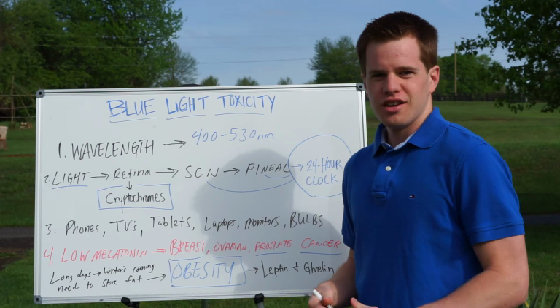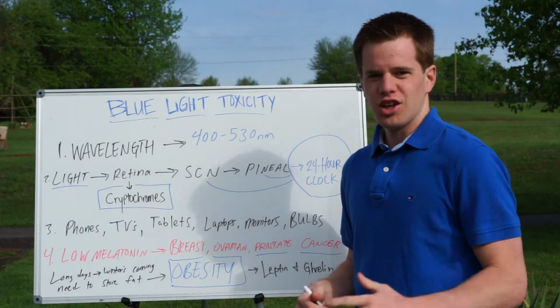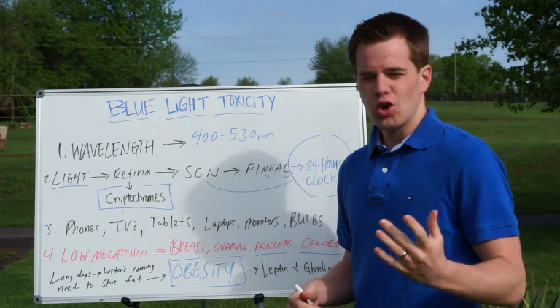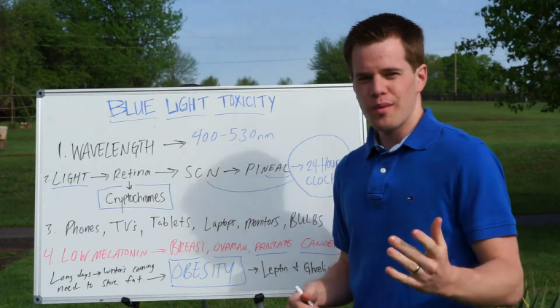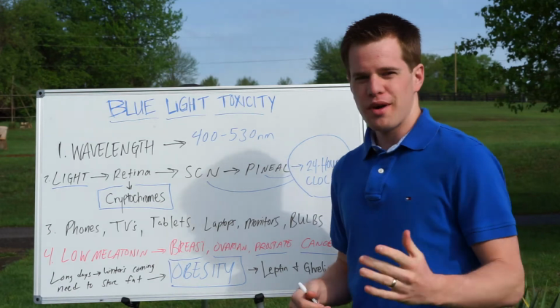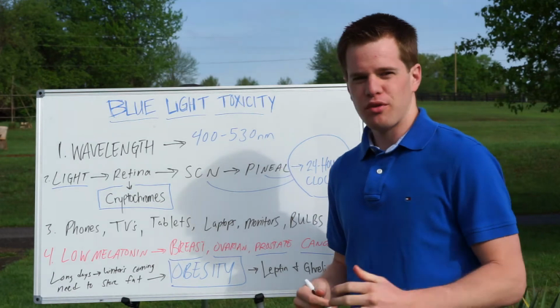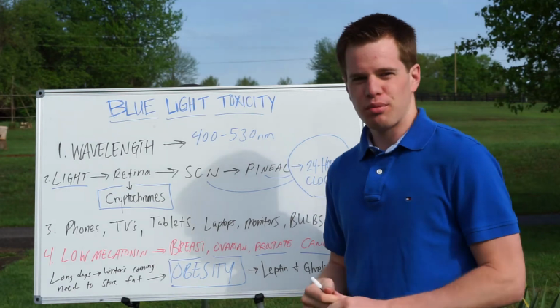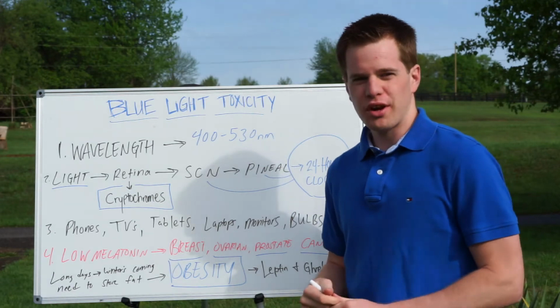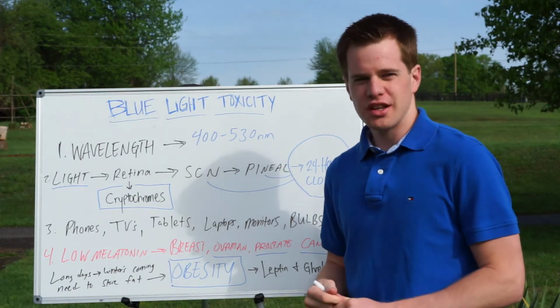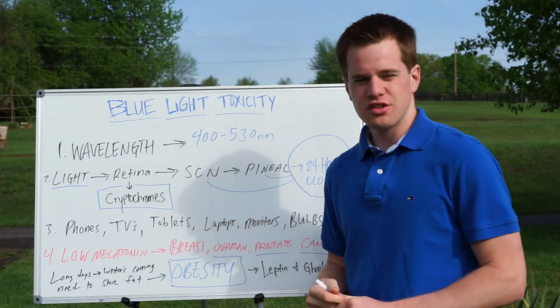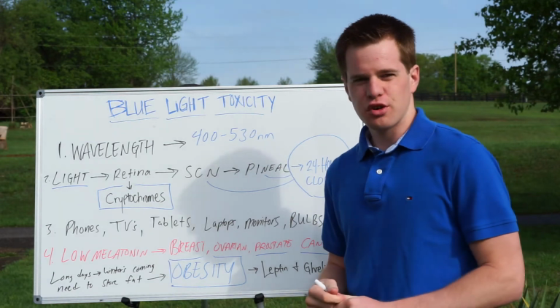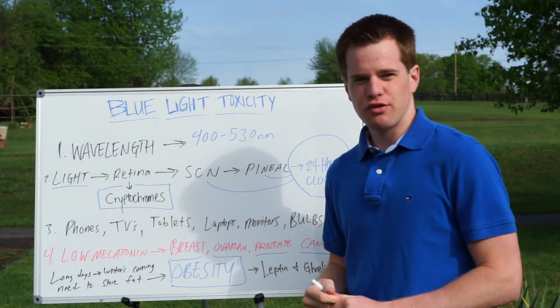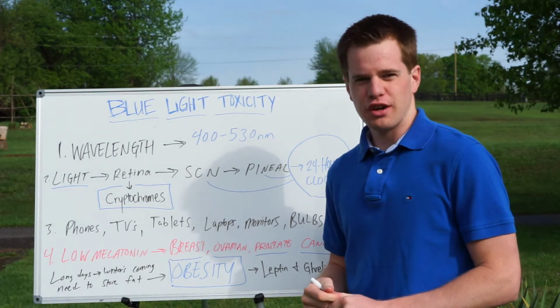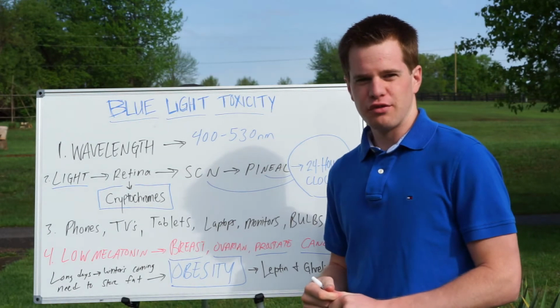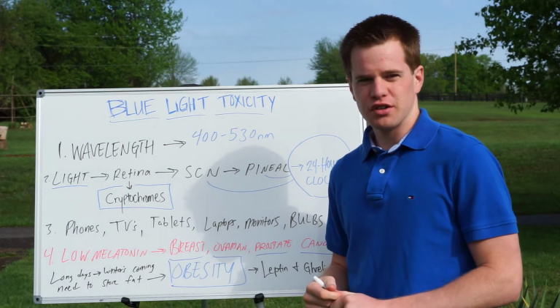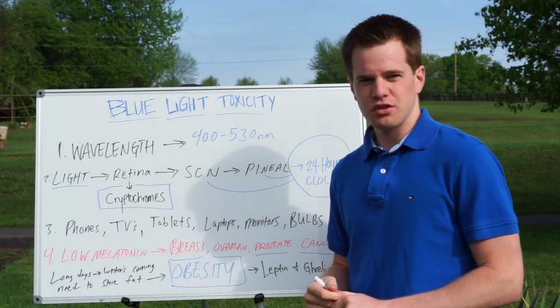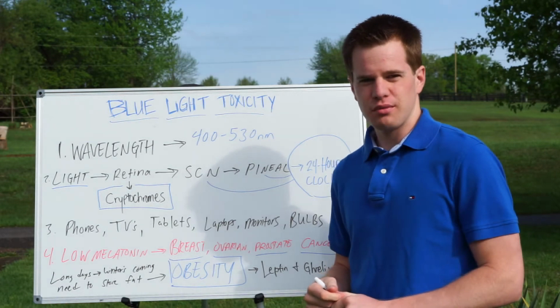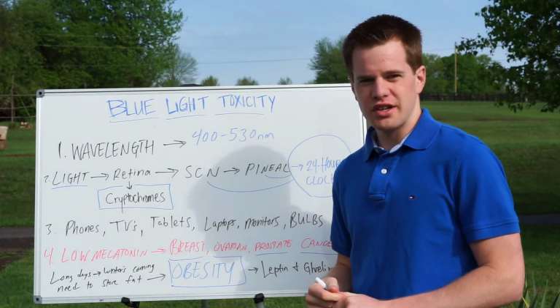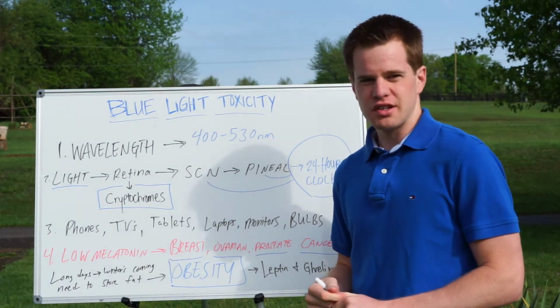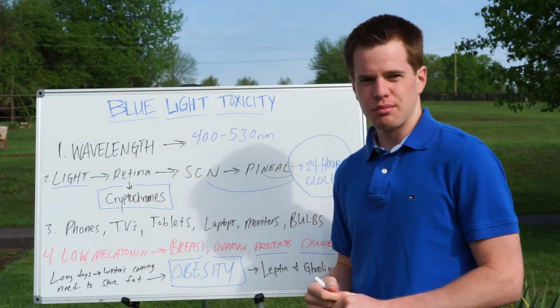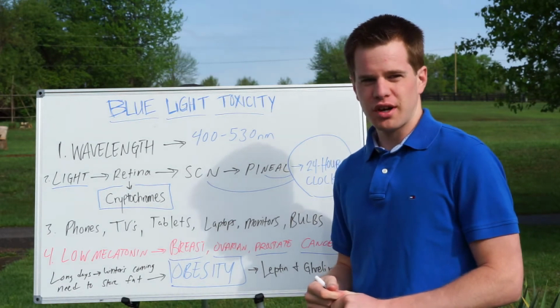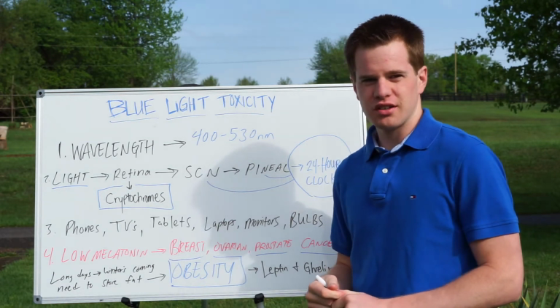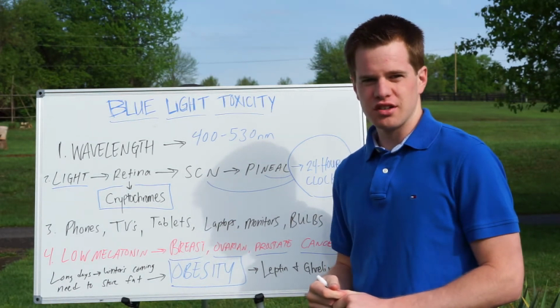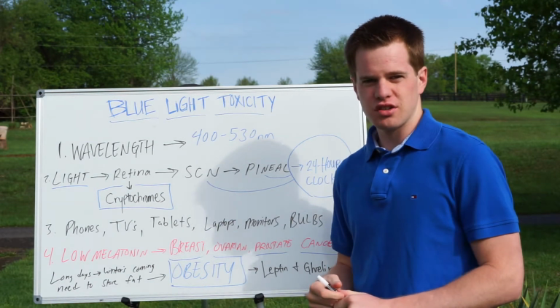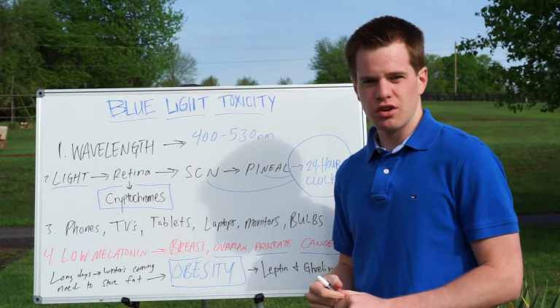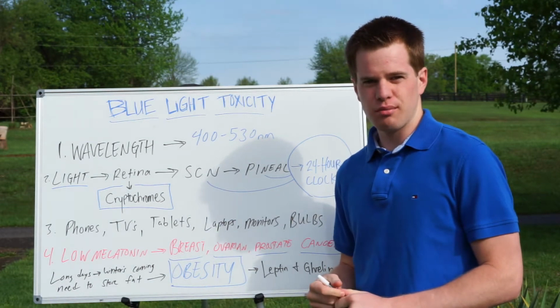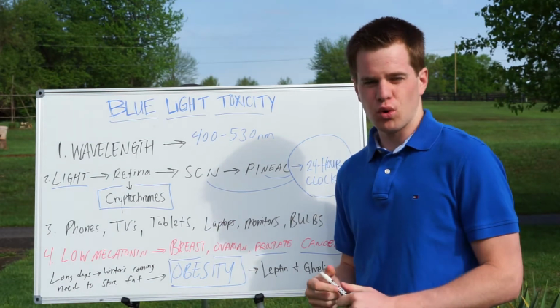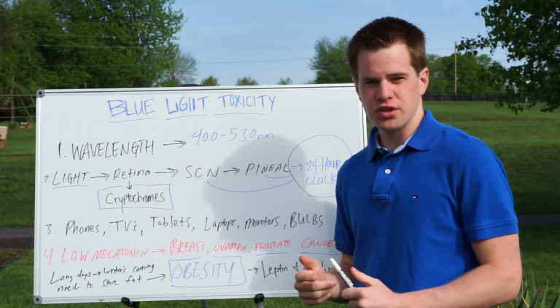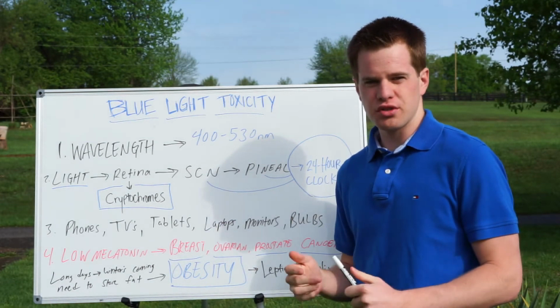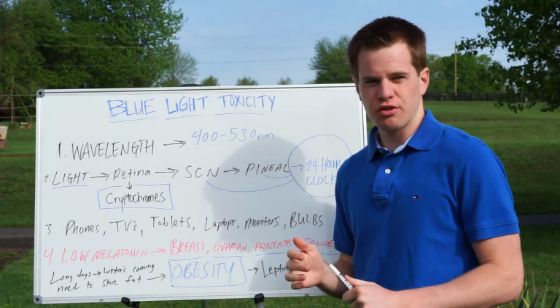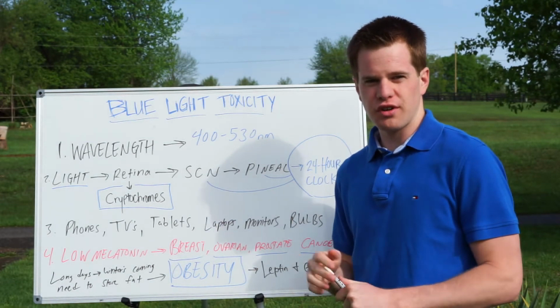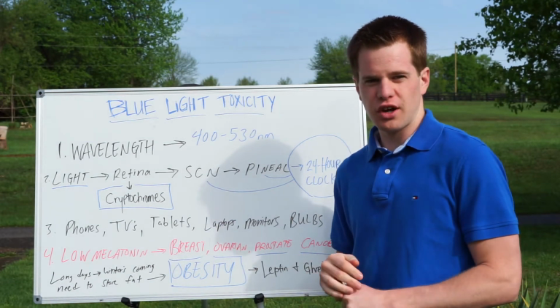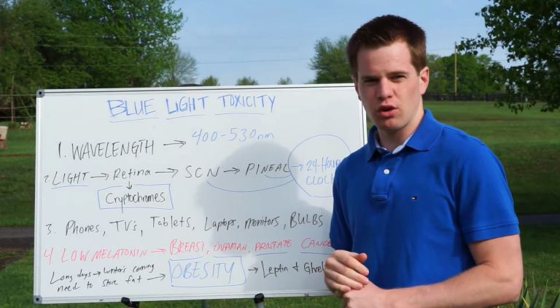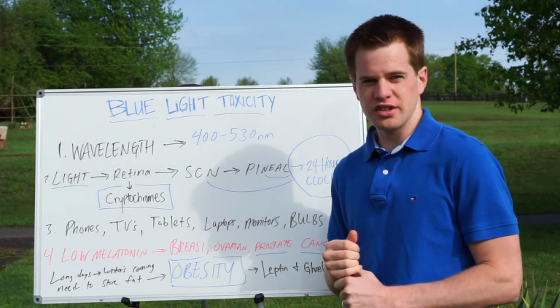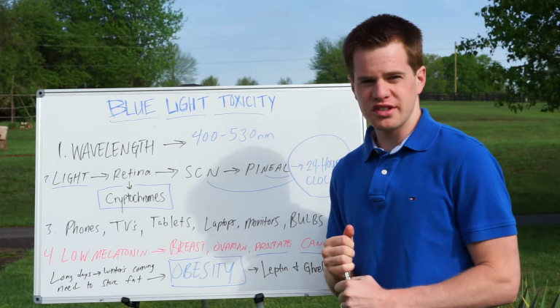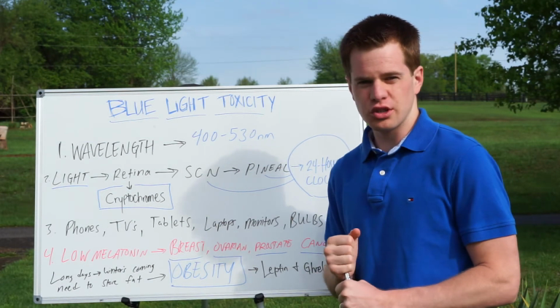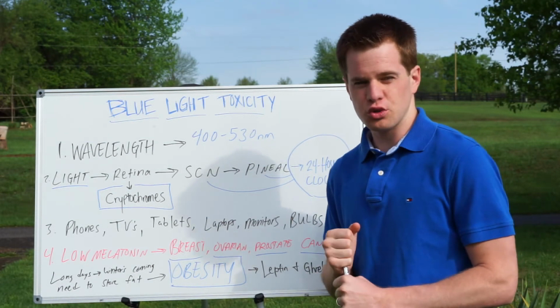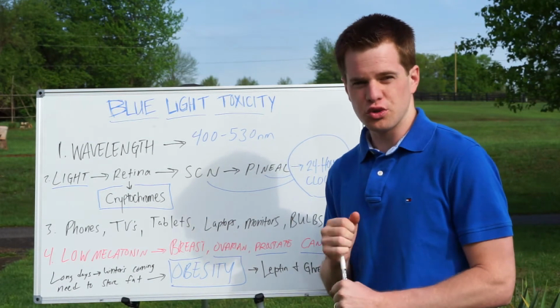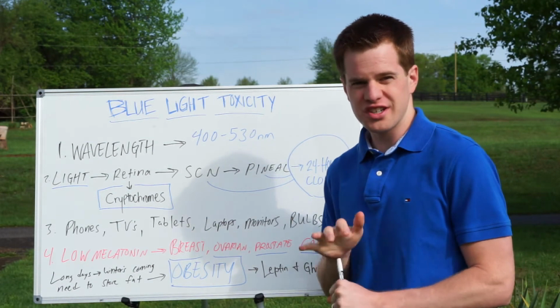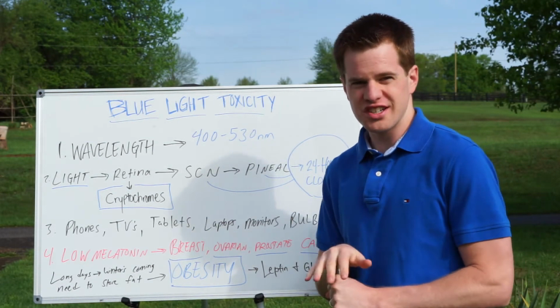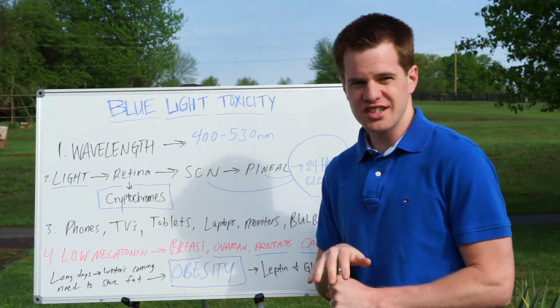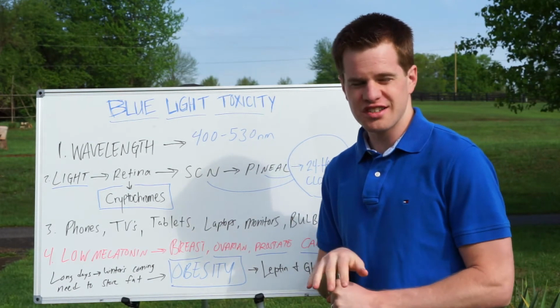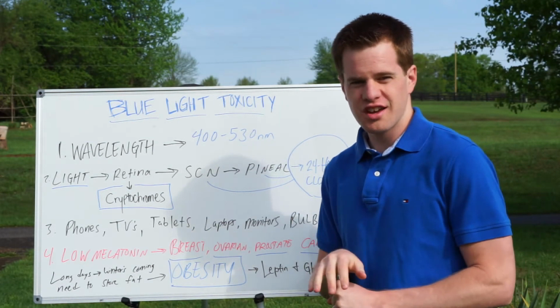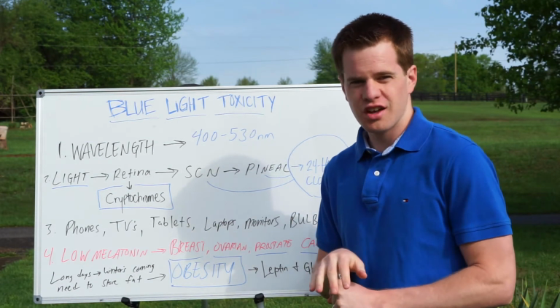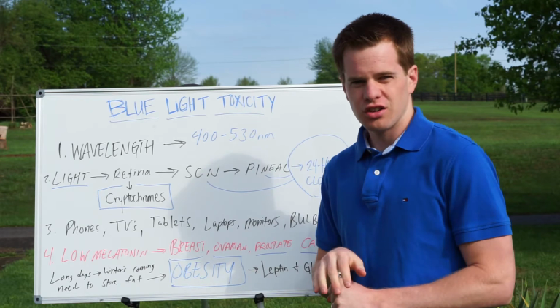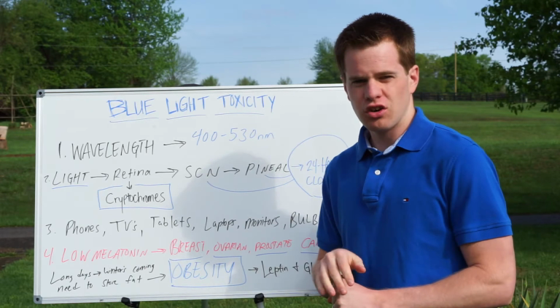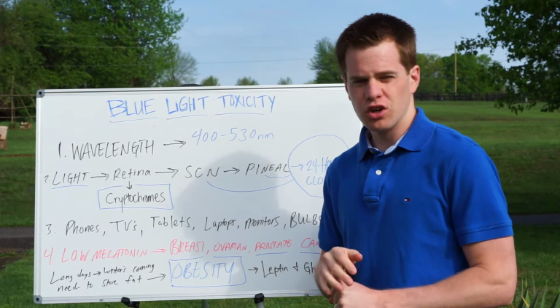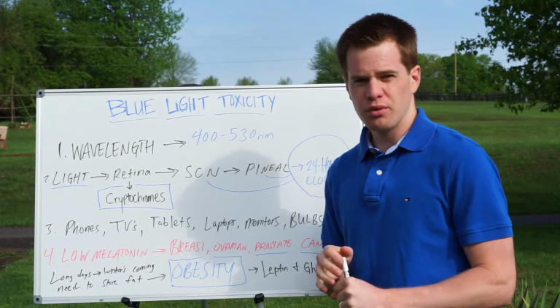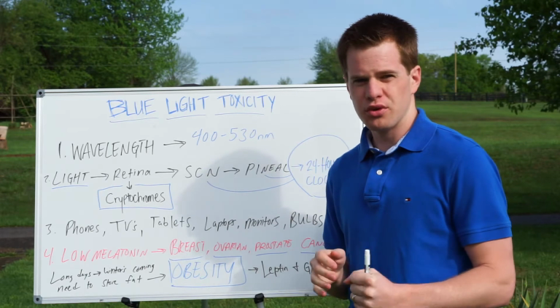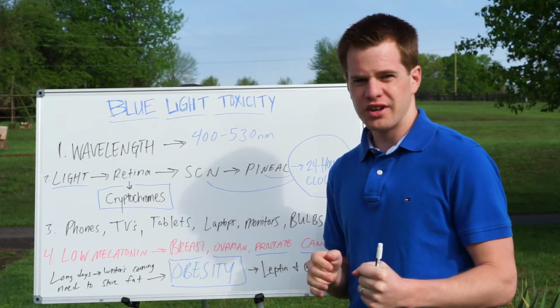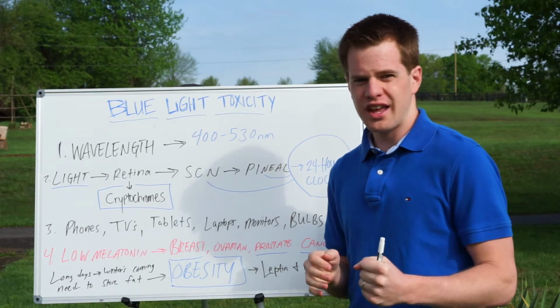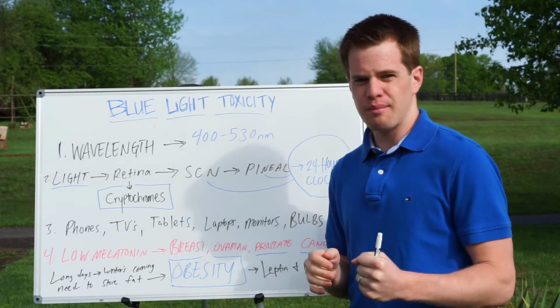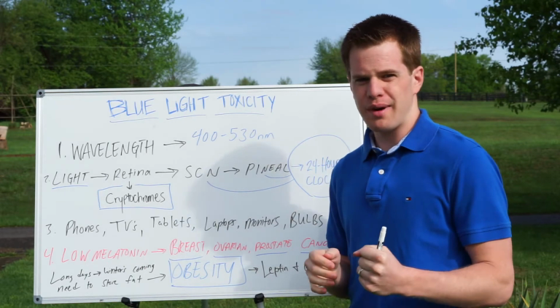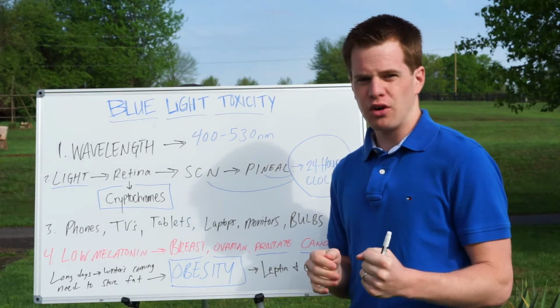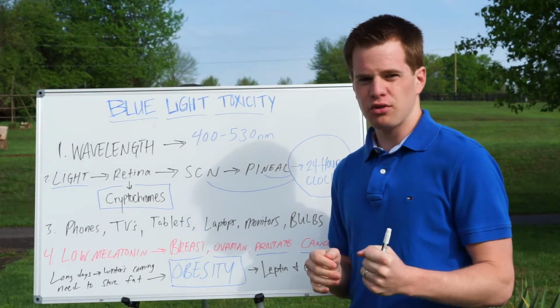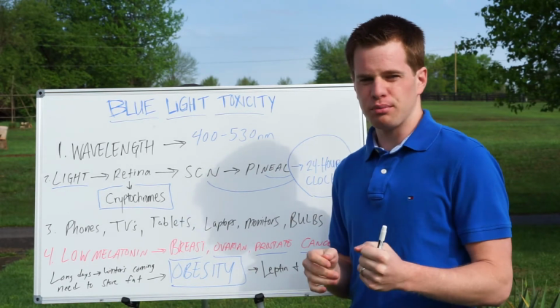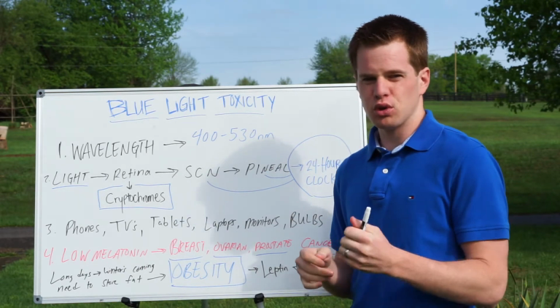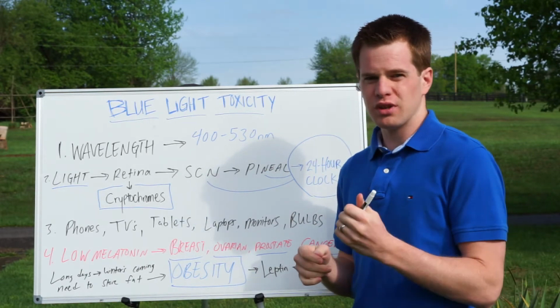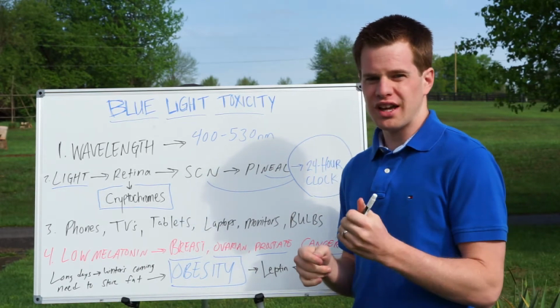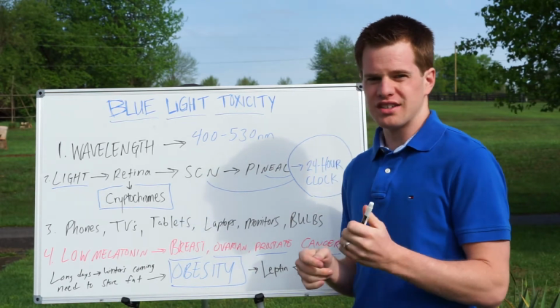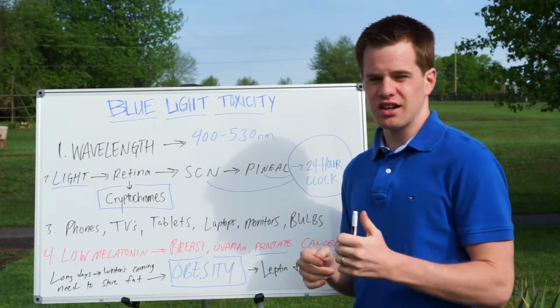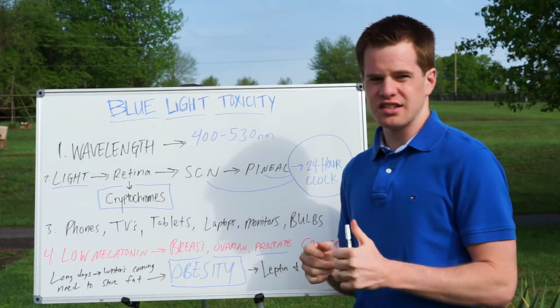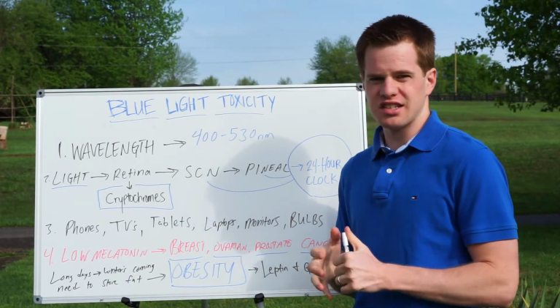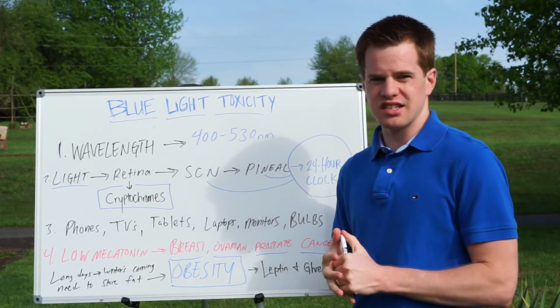Hello, I'm Evan Brand, Certified Functional Medicine Practitioner and Board Certified Holistic Nutritionist, talking with you today about blue light toxicity.